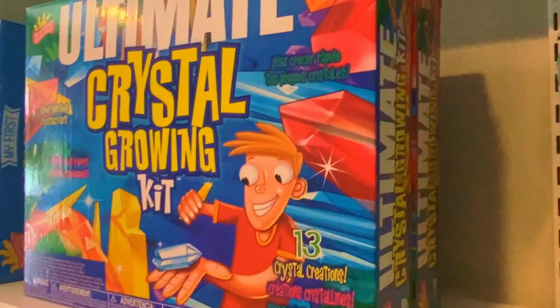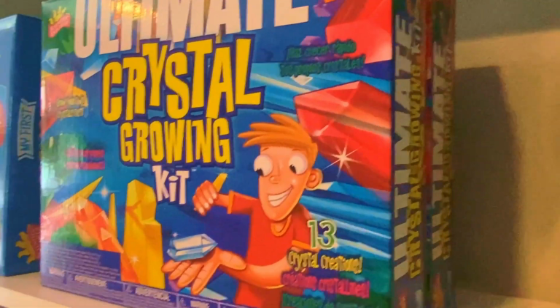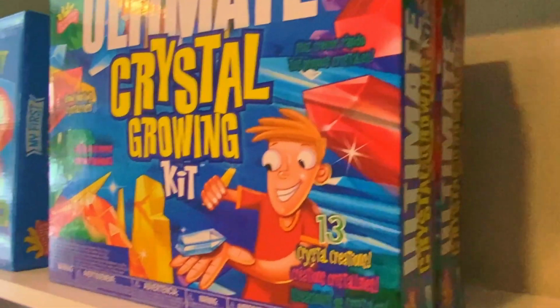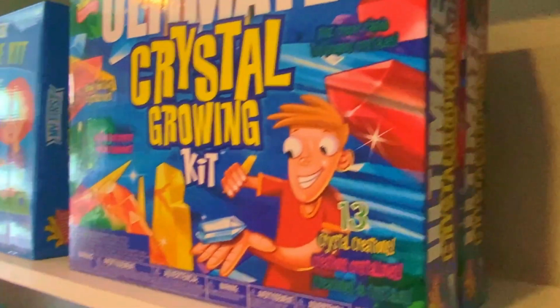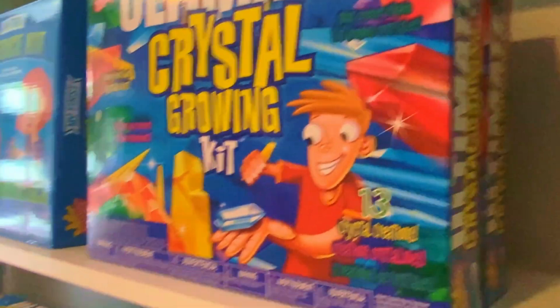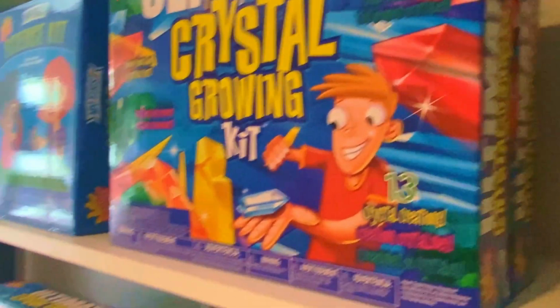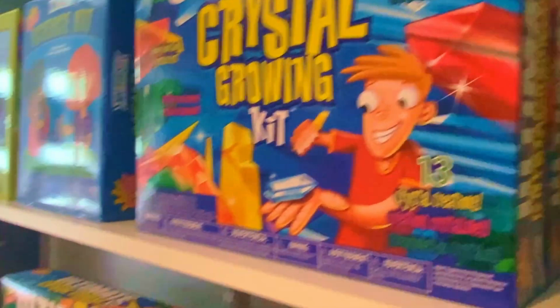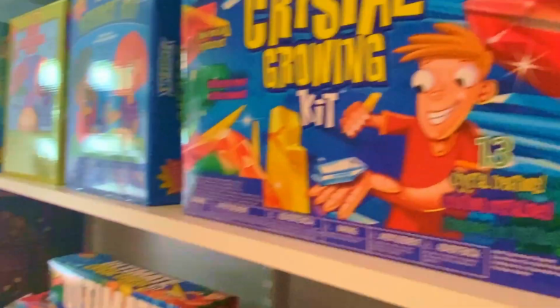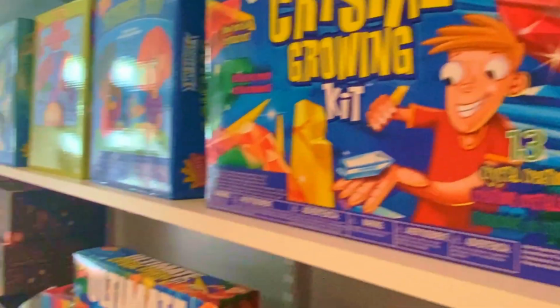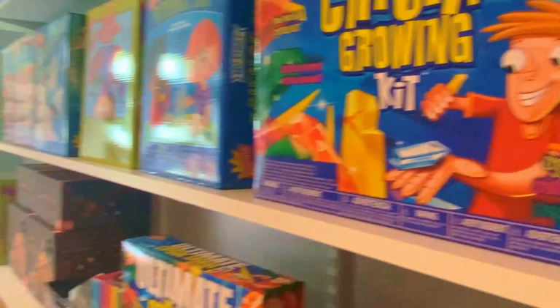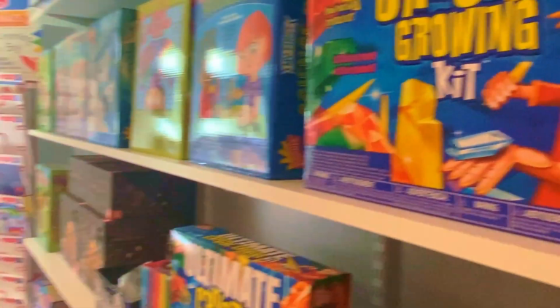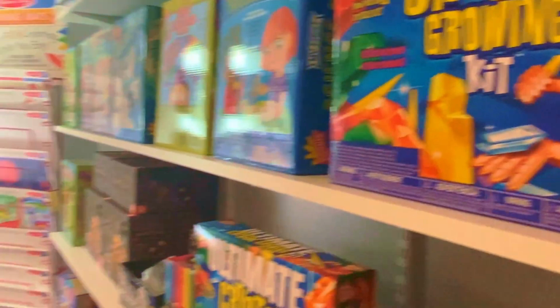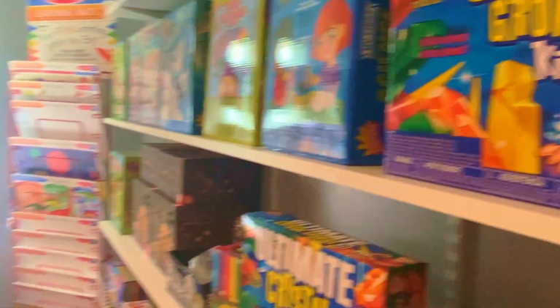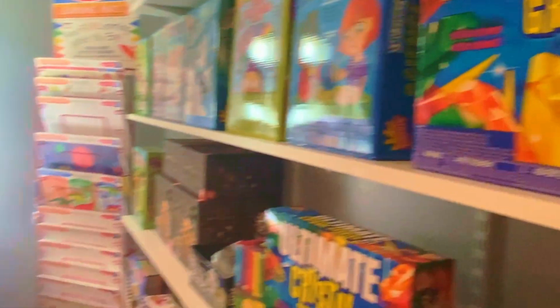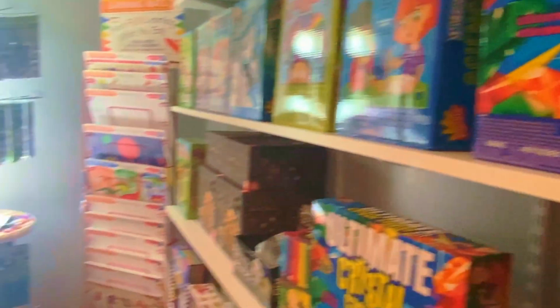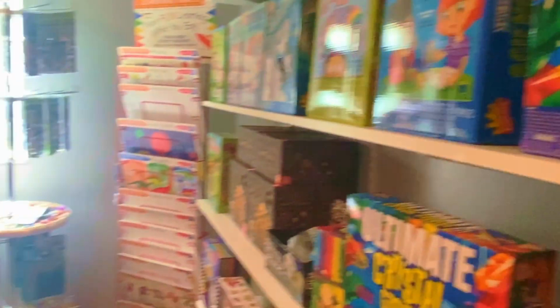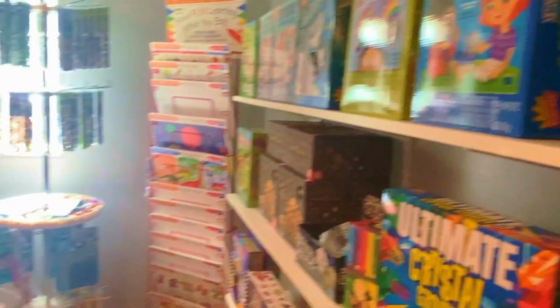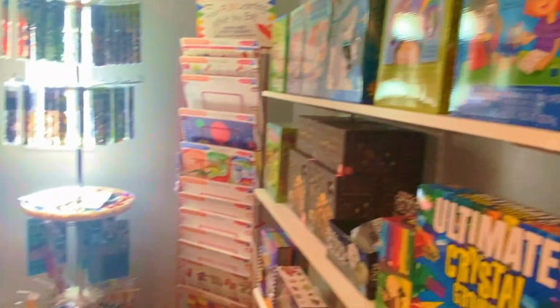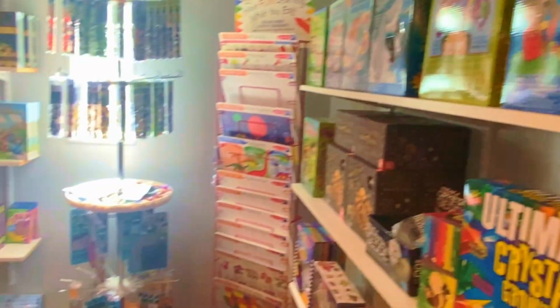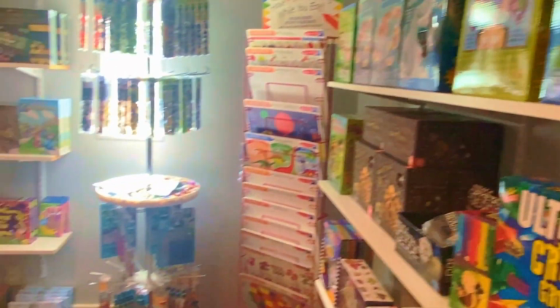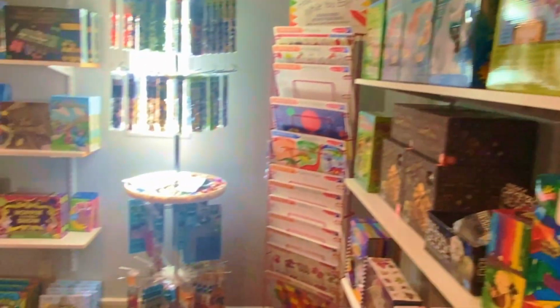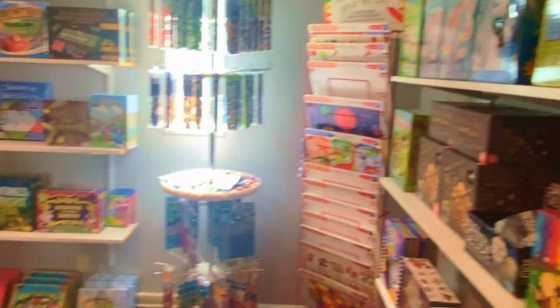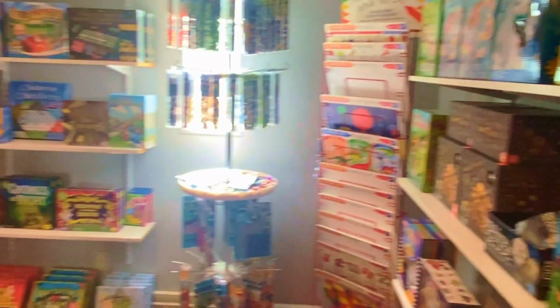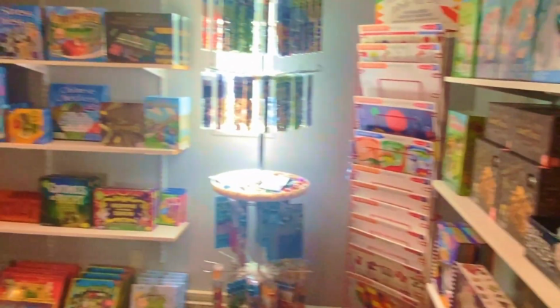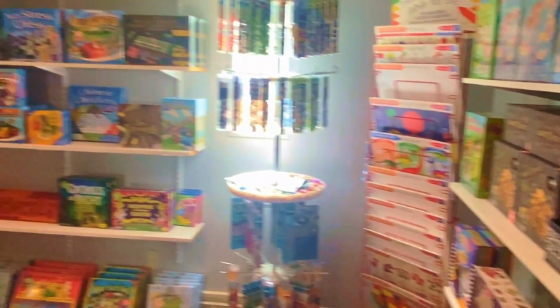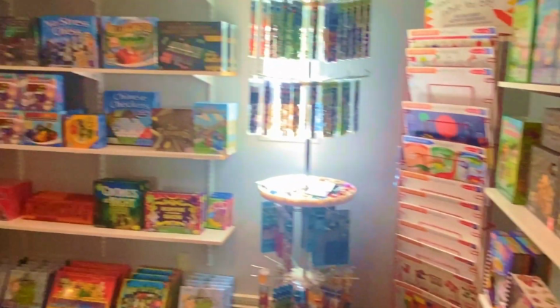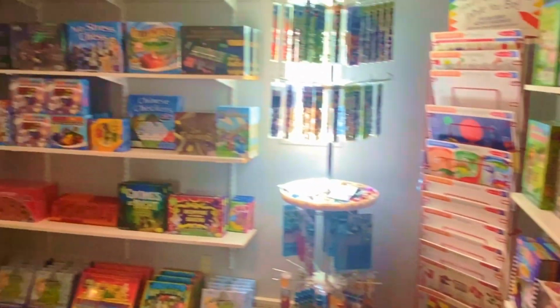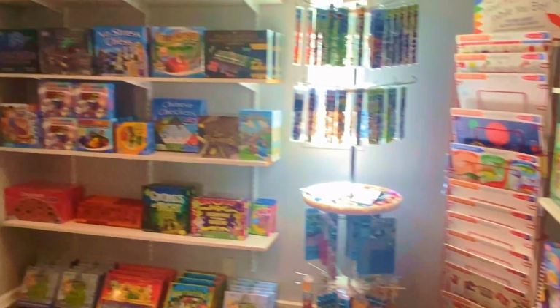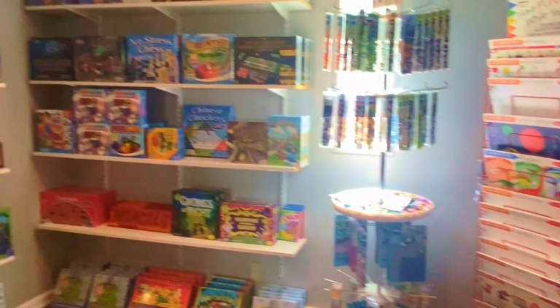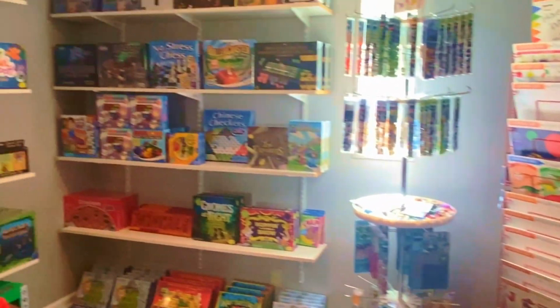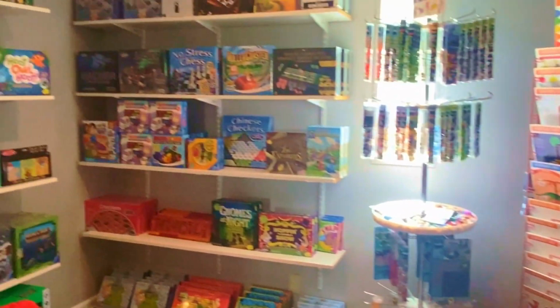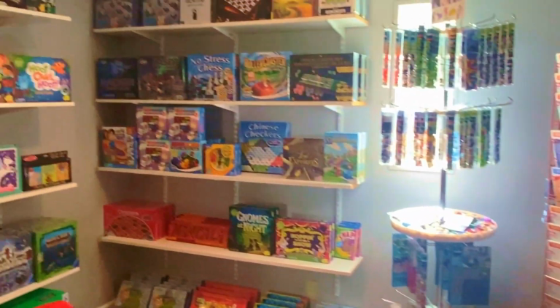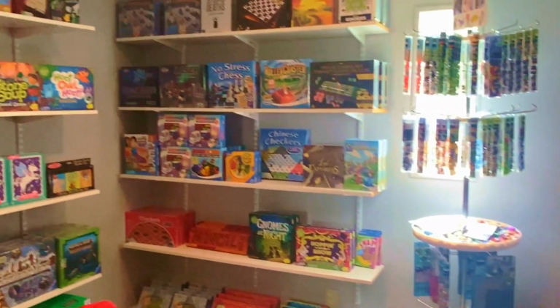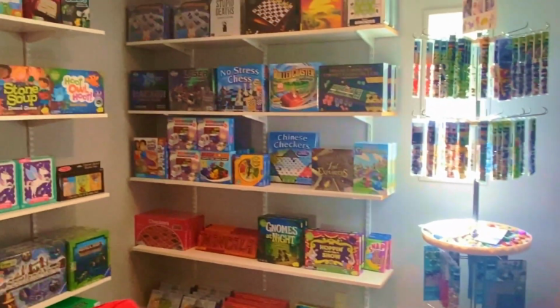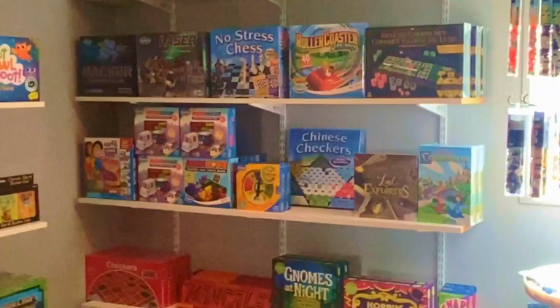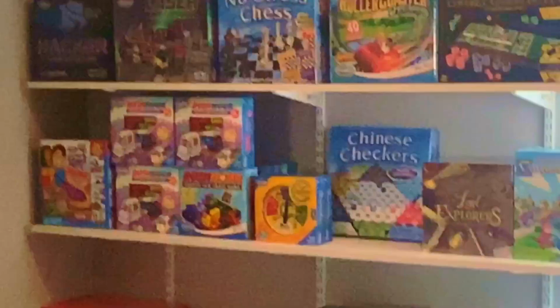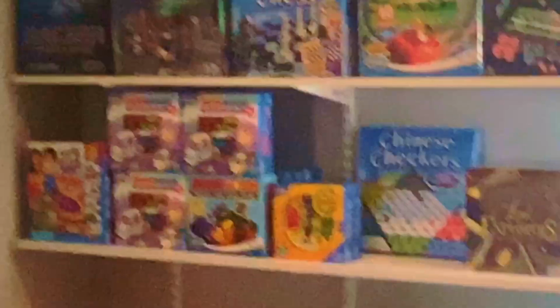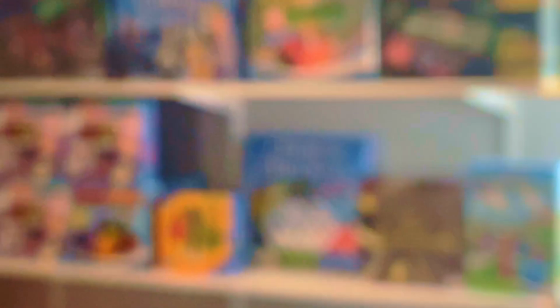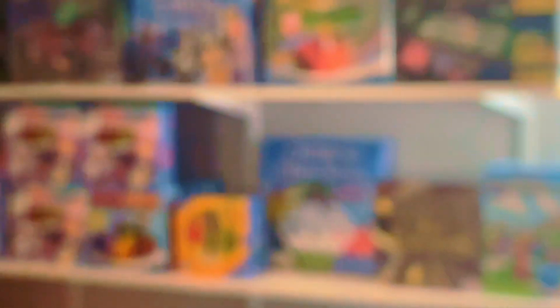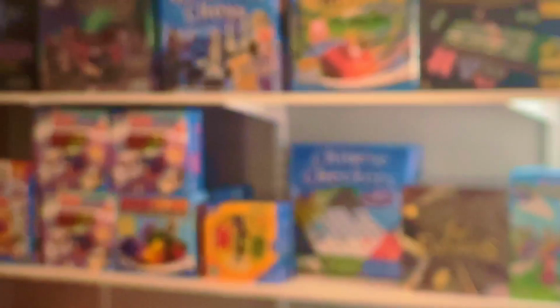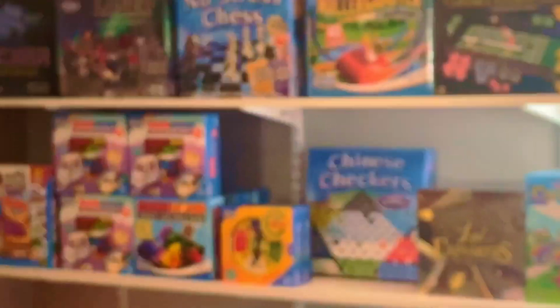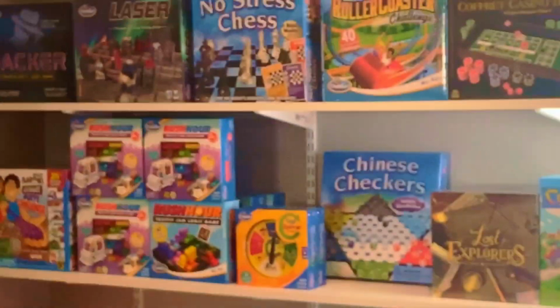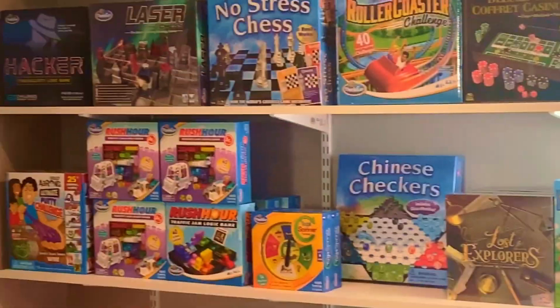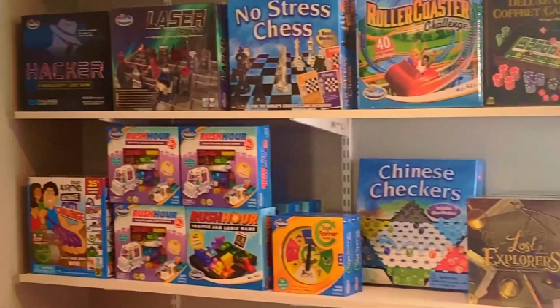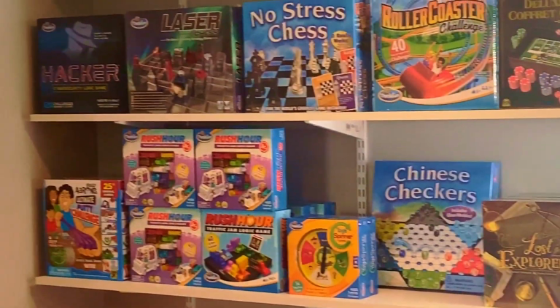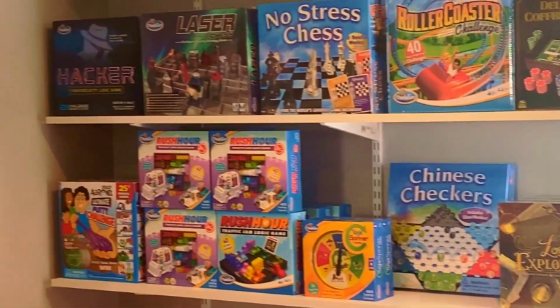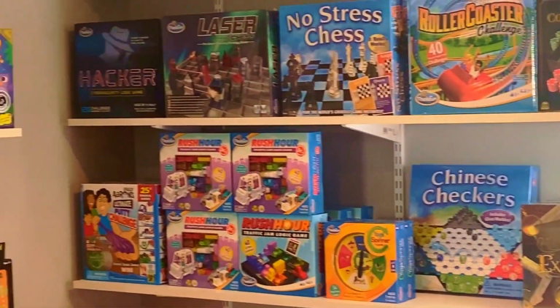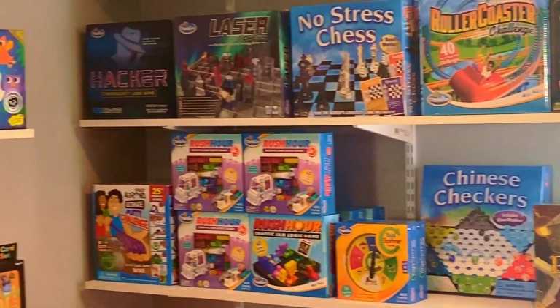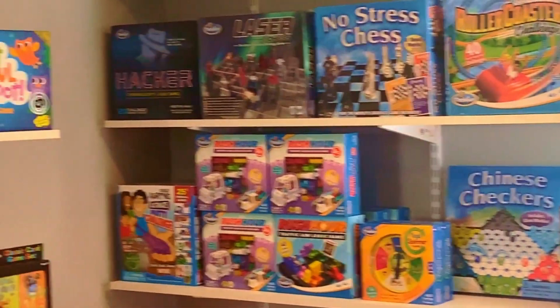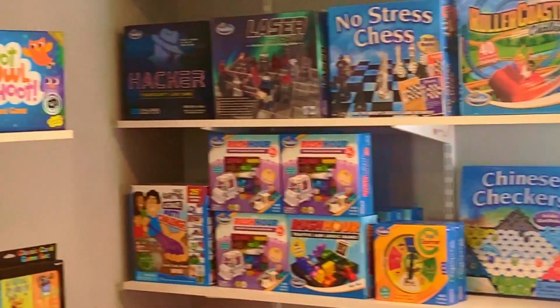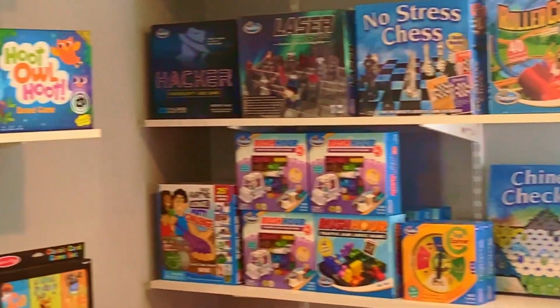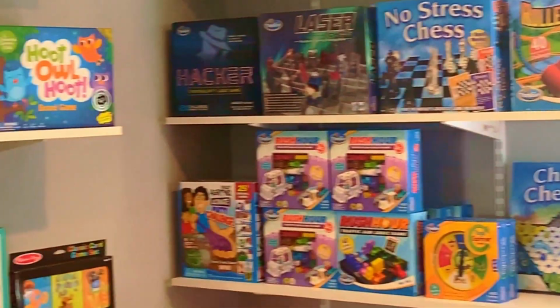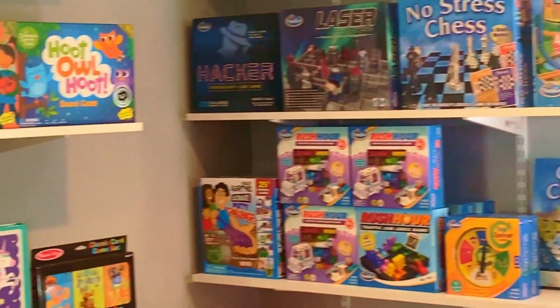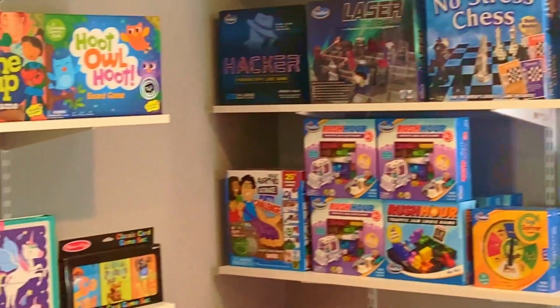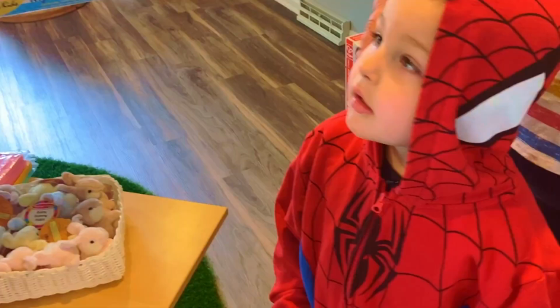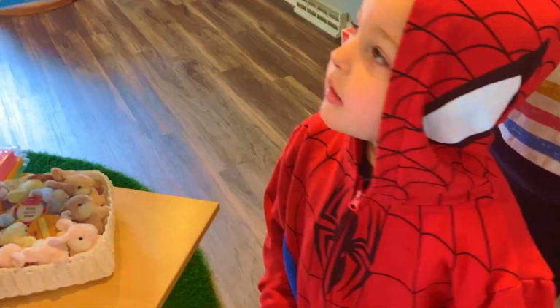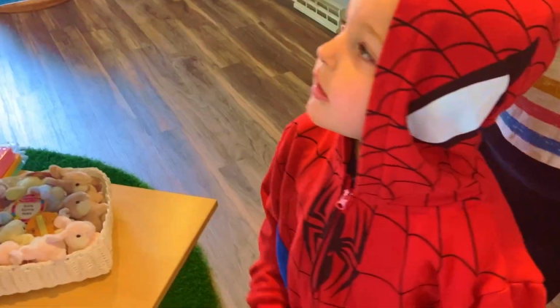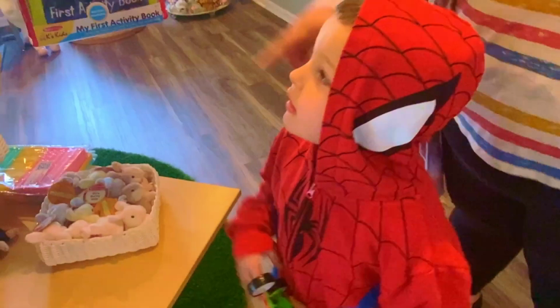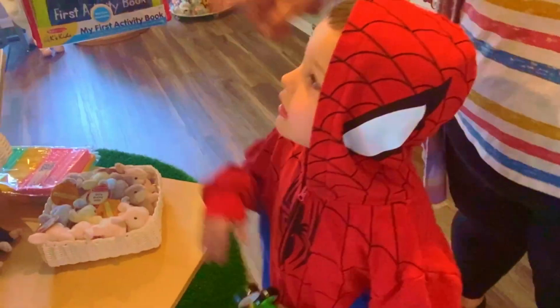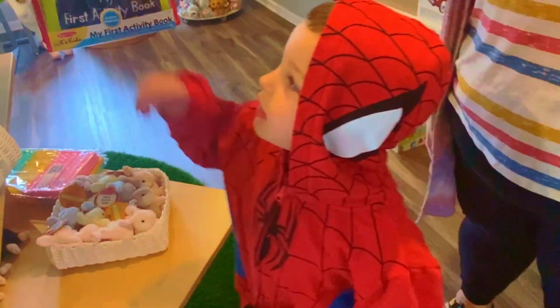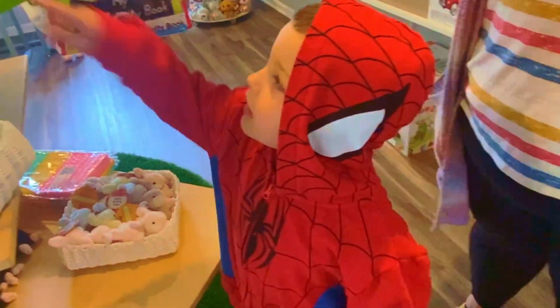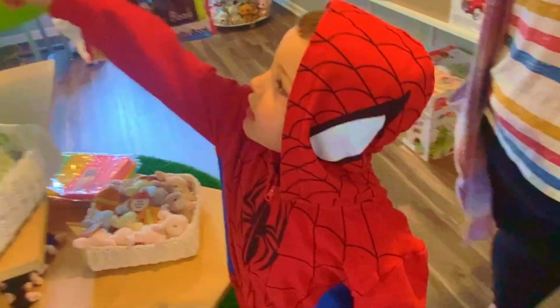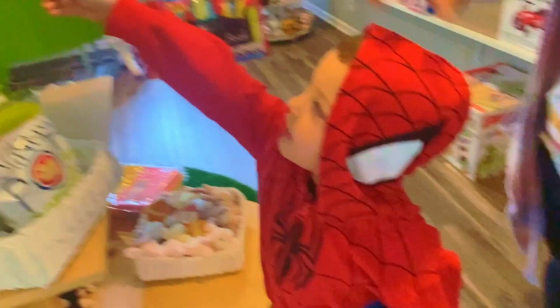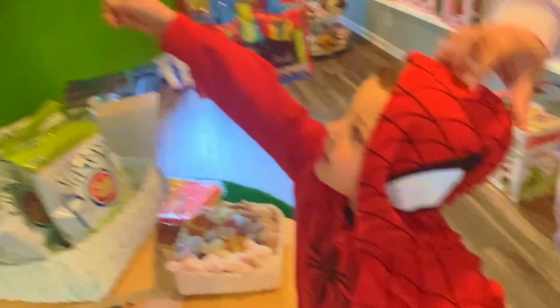Dublin Toy Emporium was a fantastic, old-fashioned toy store. It took us a minute to find a door here.